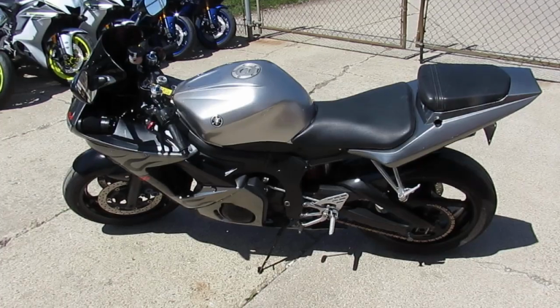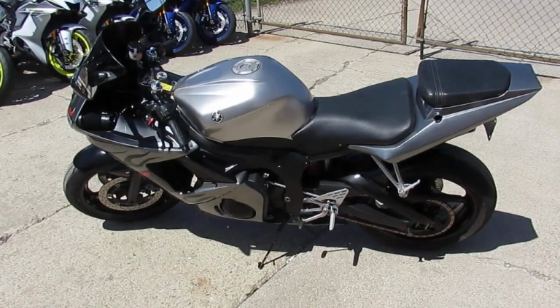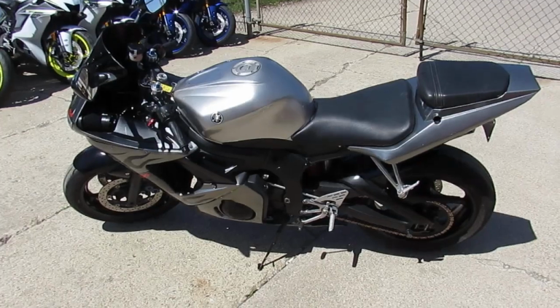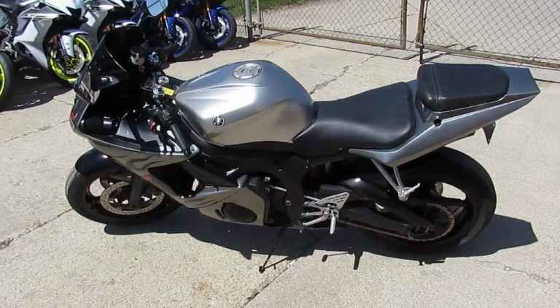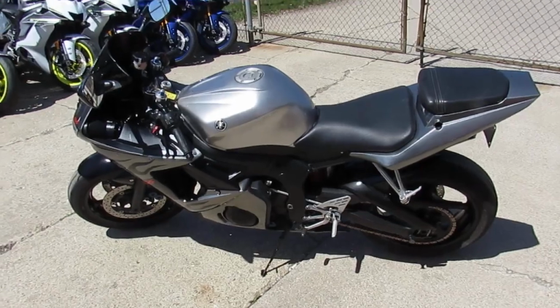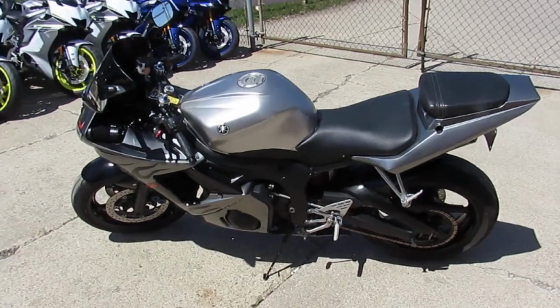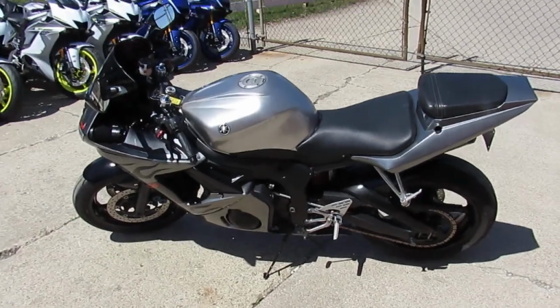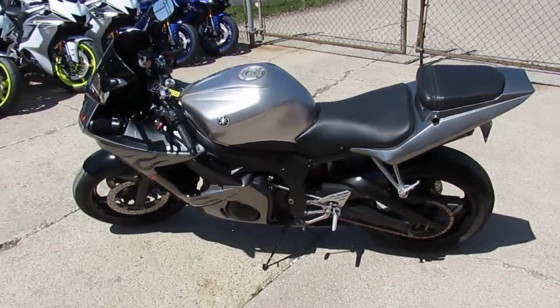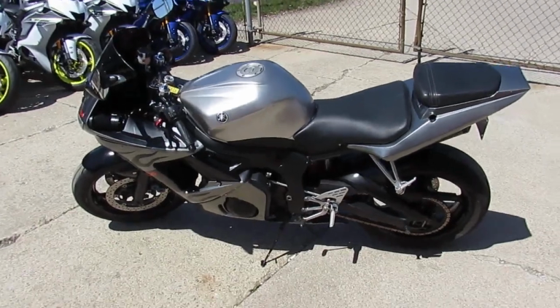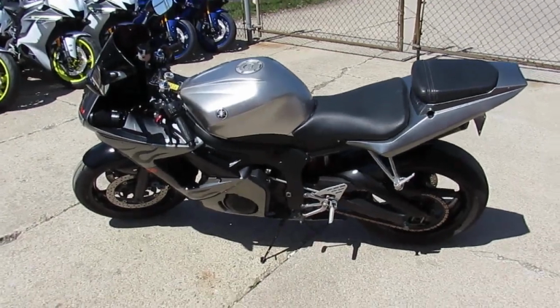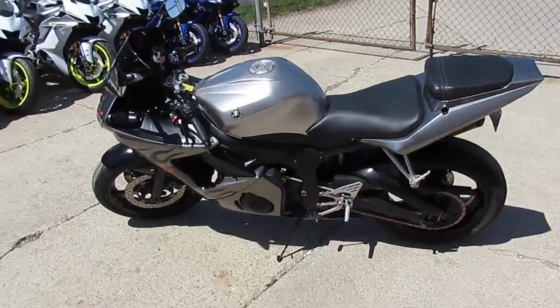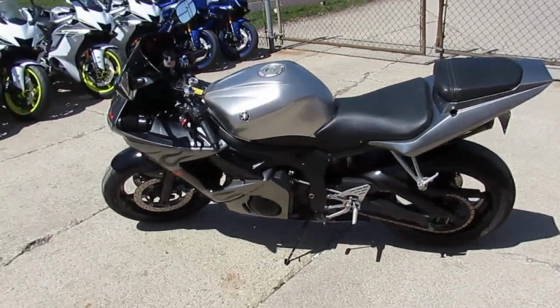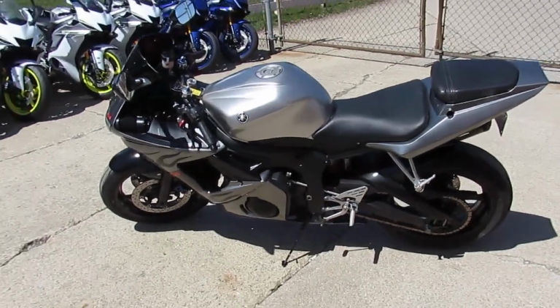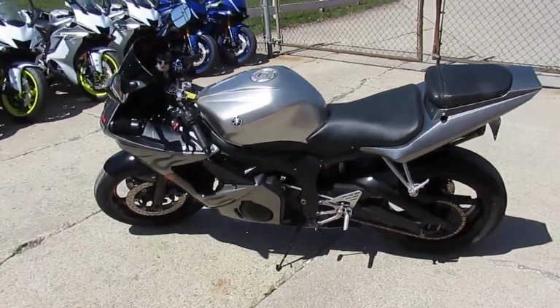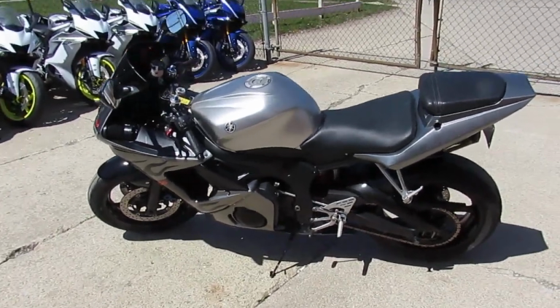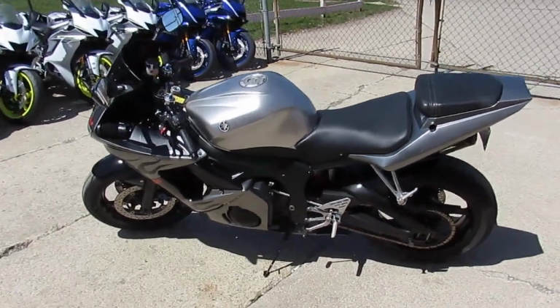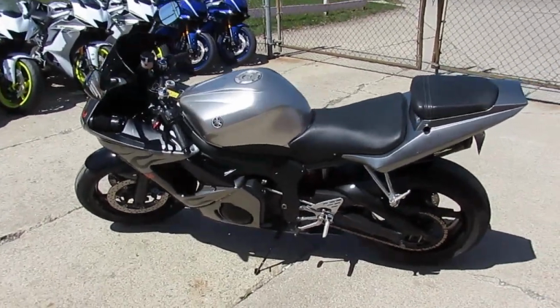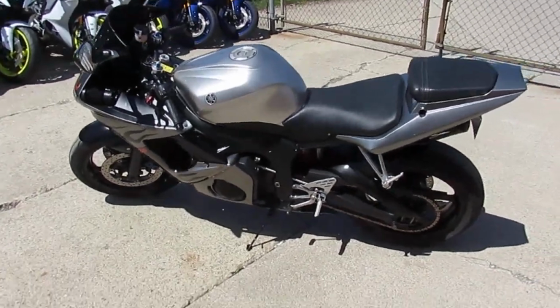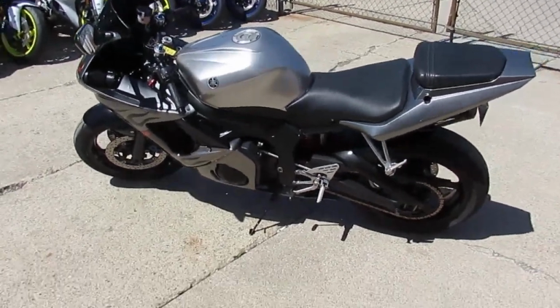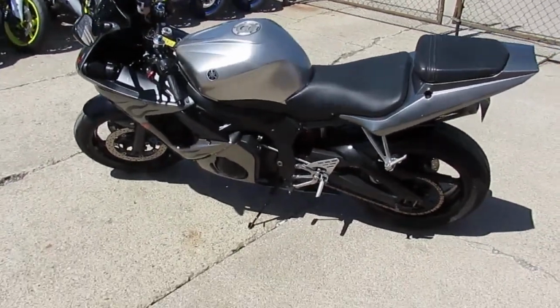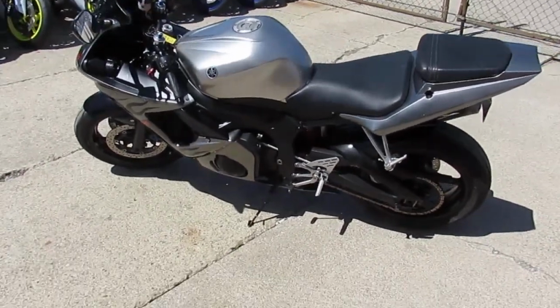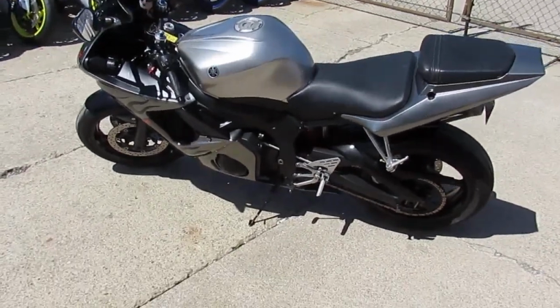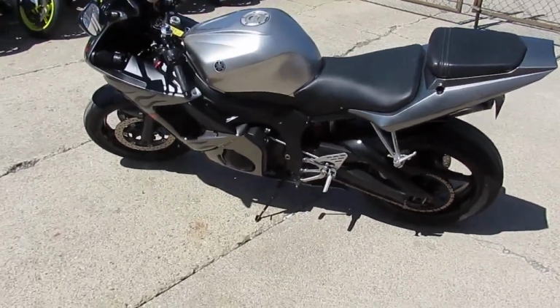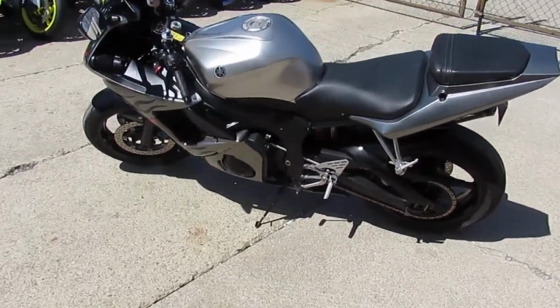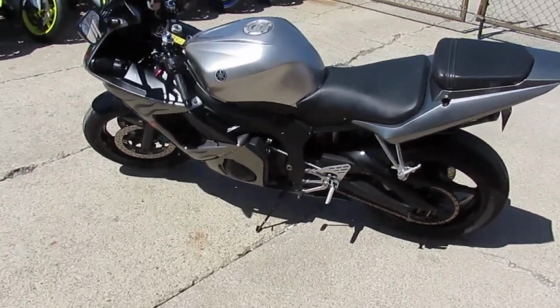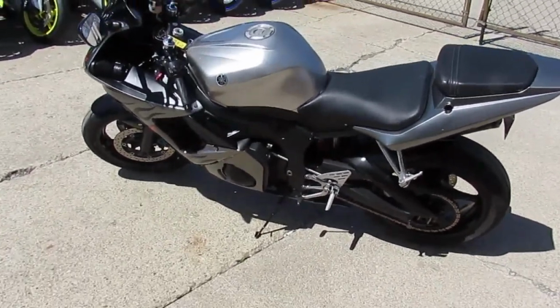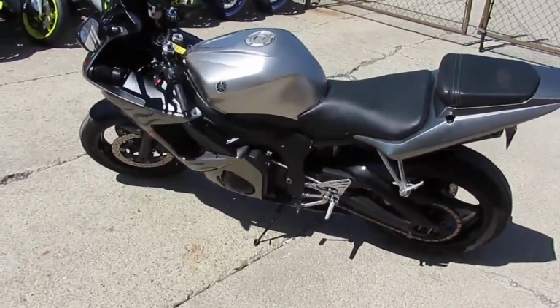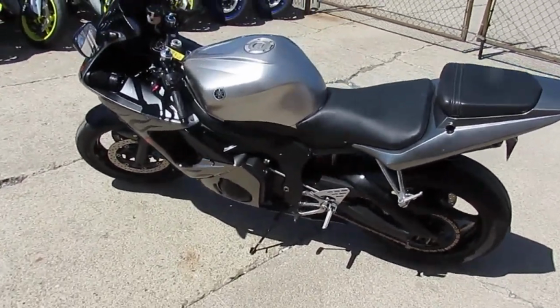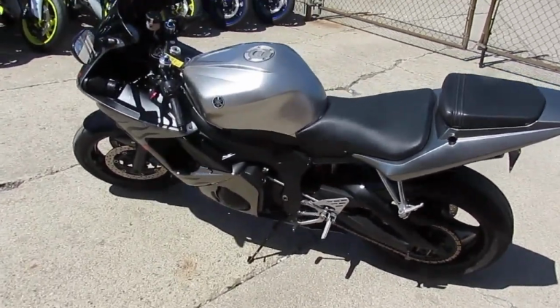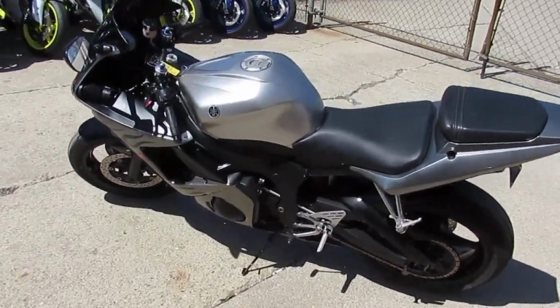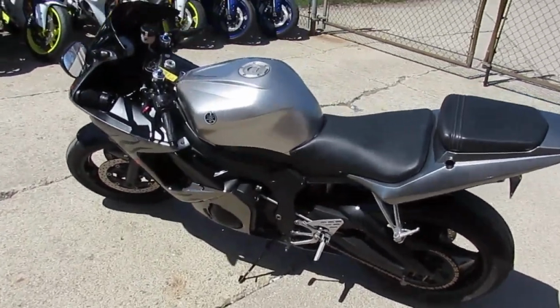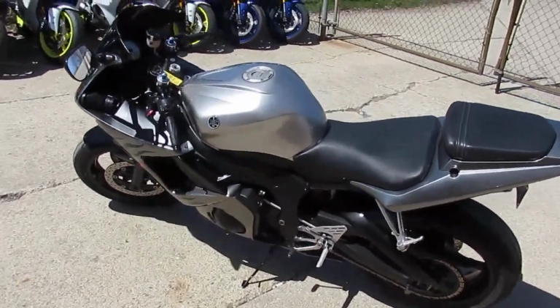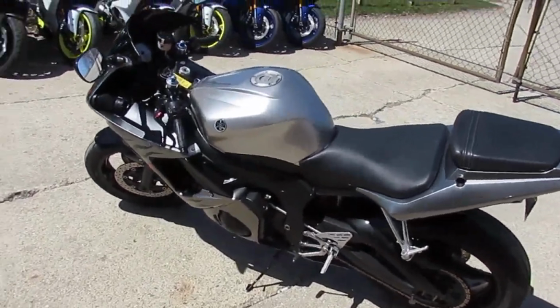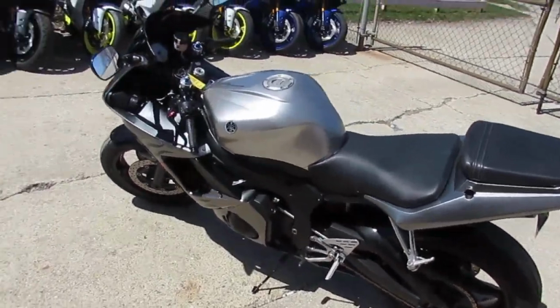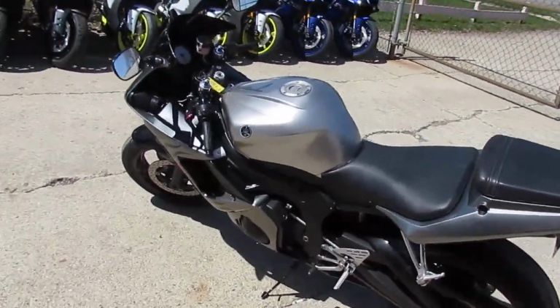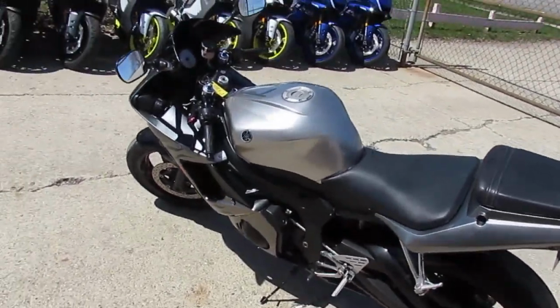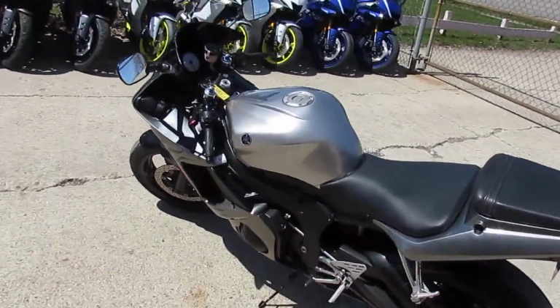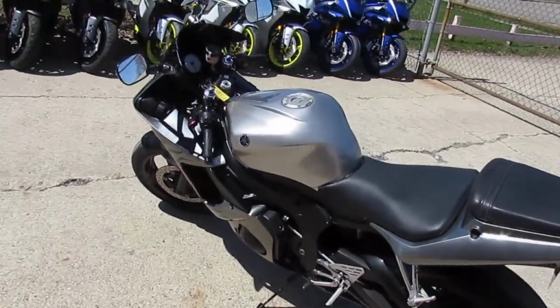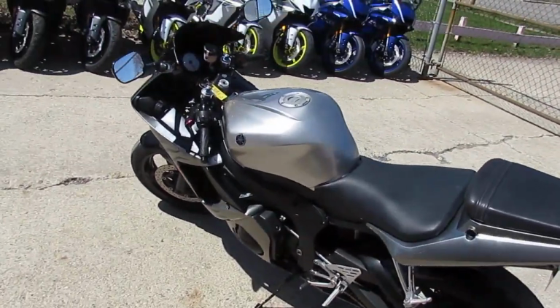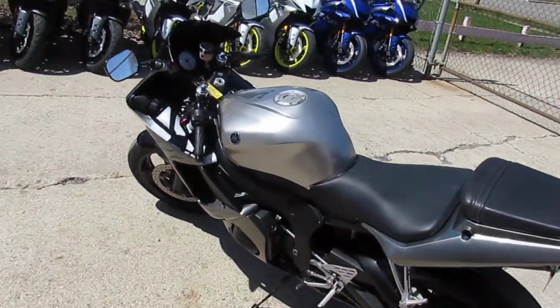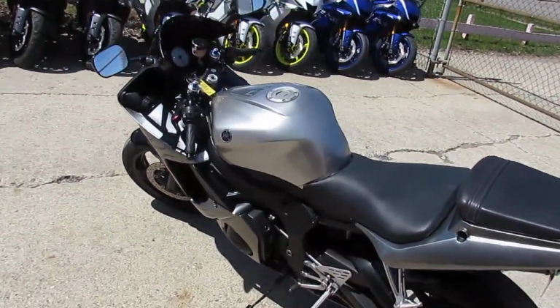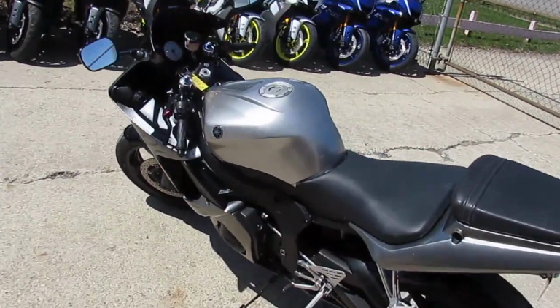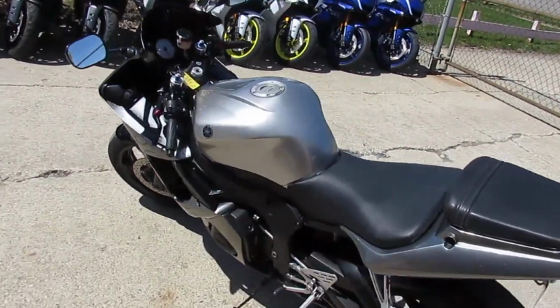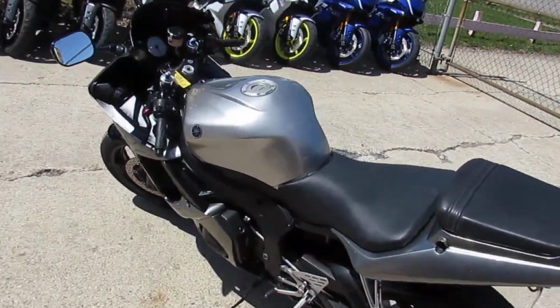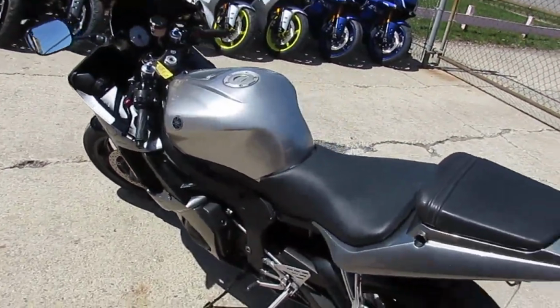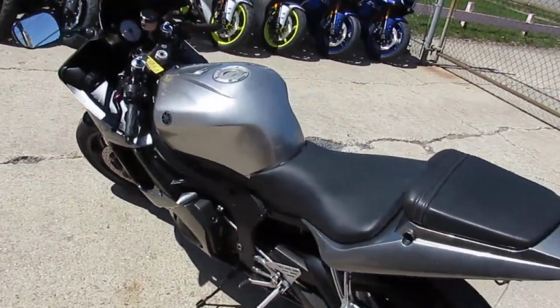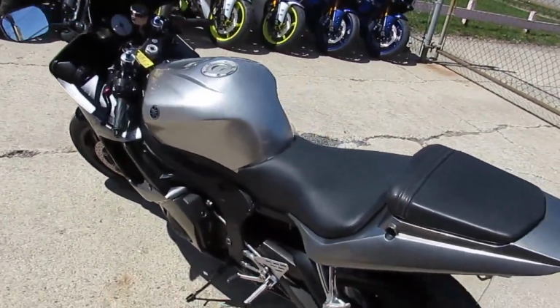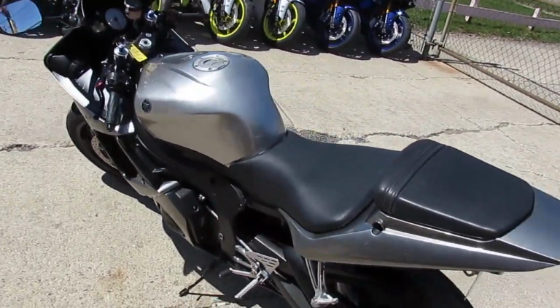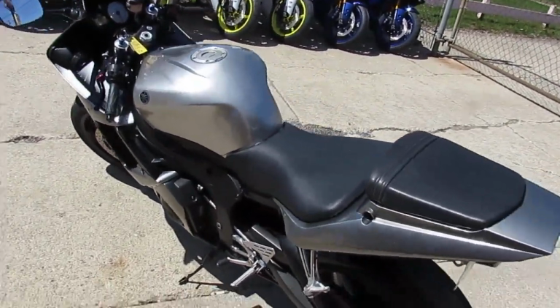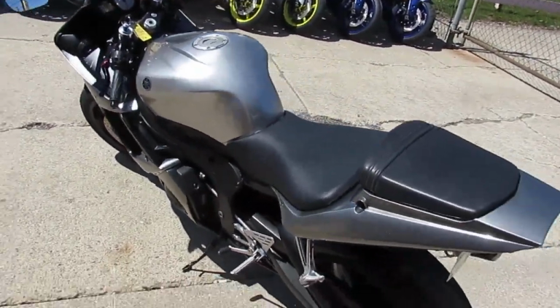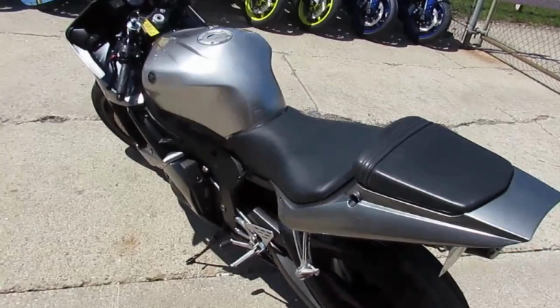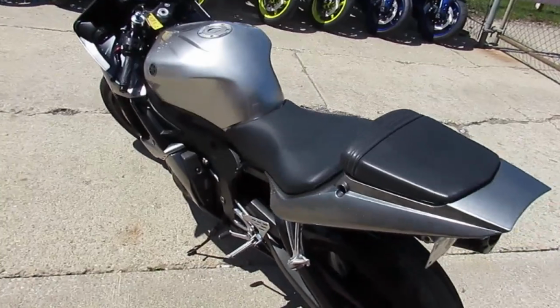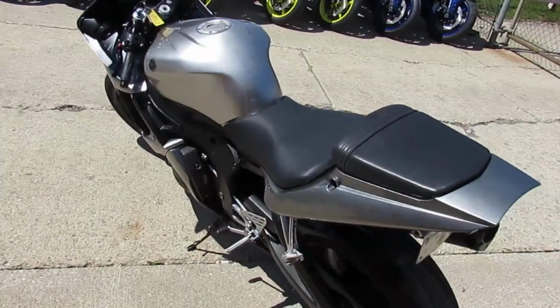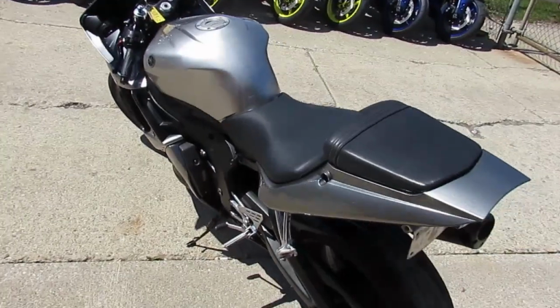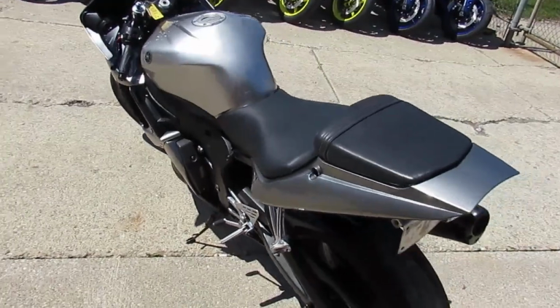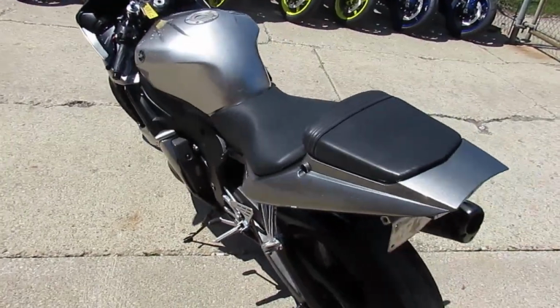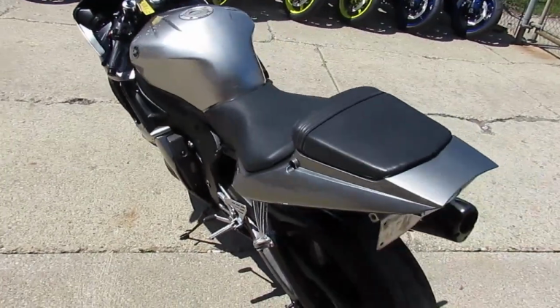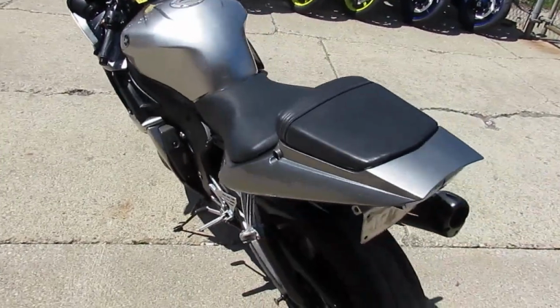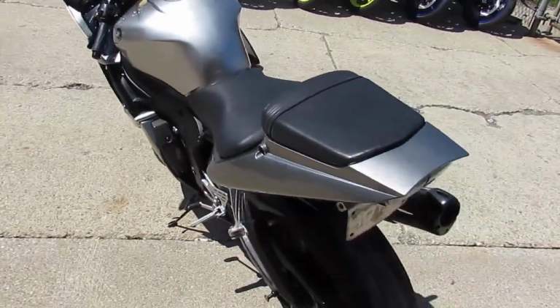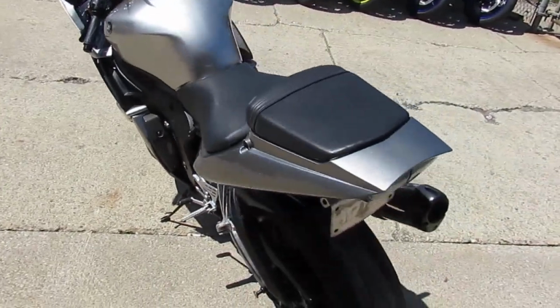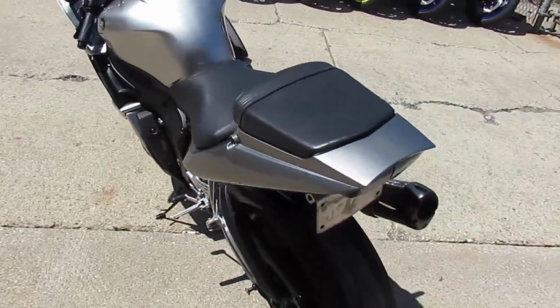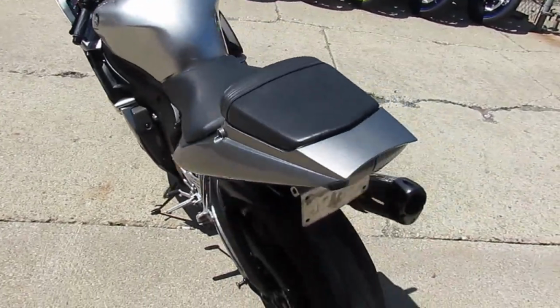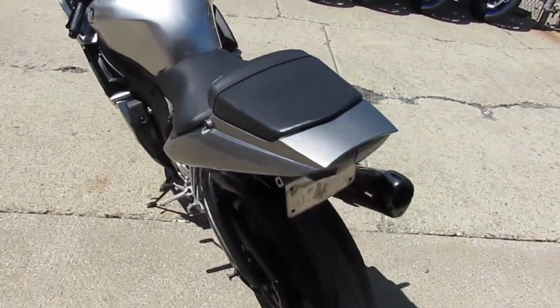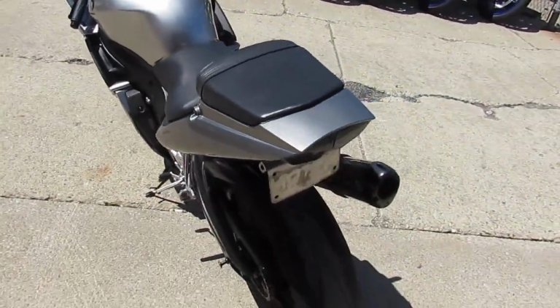Hey, it's Approval Power Sports. Beautiful spring day, 70 degrees and sunny. Bikes are ripping up and down the road — it's riding season, guys.